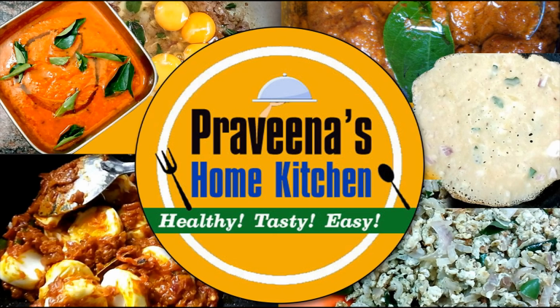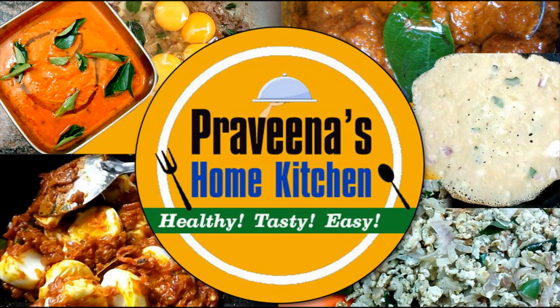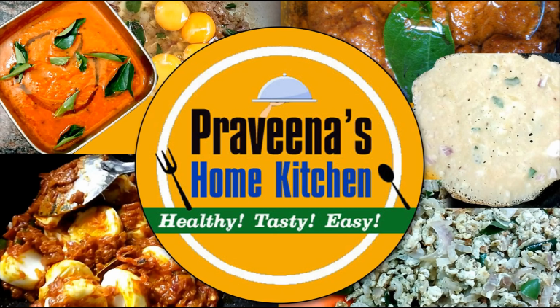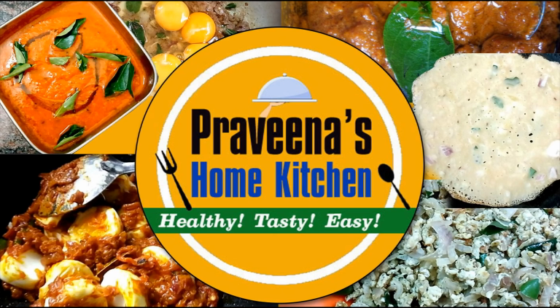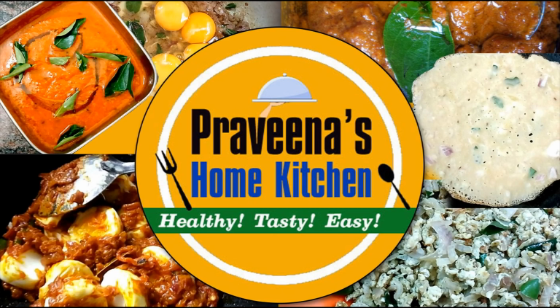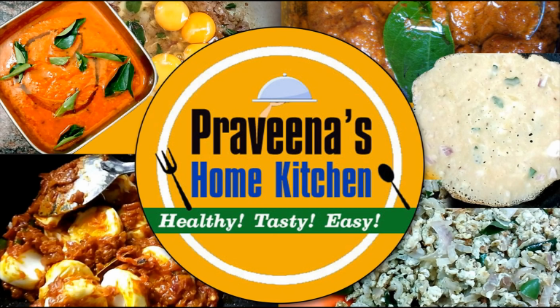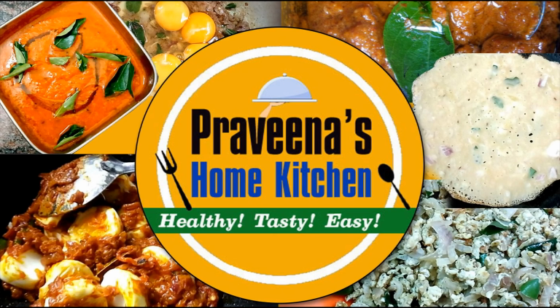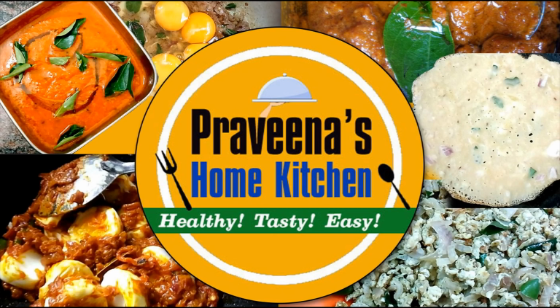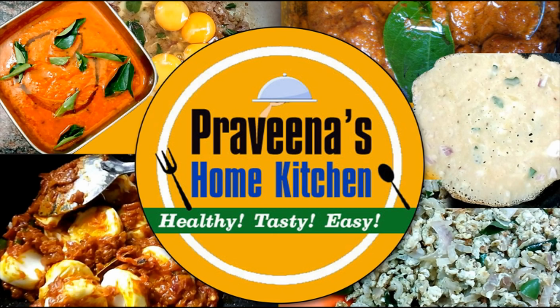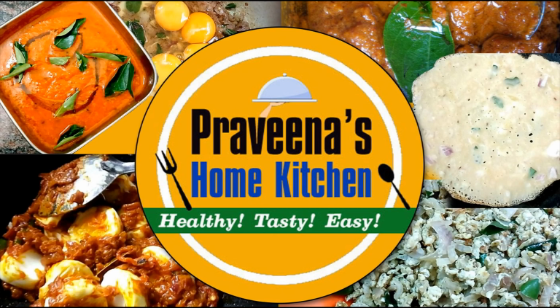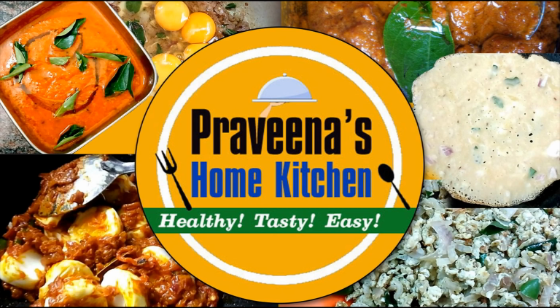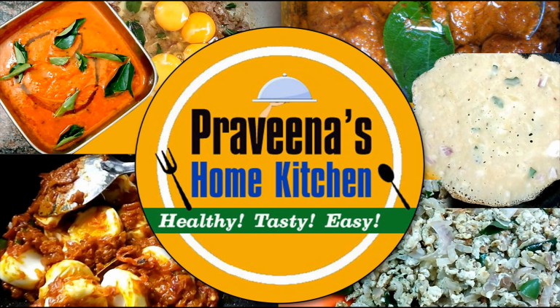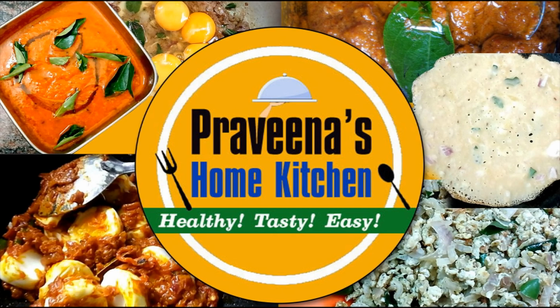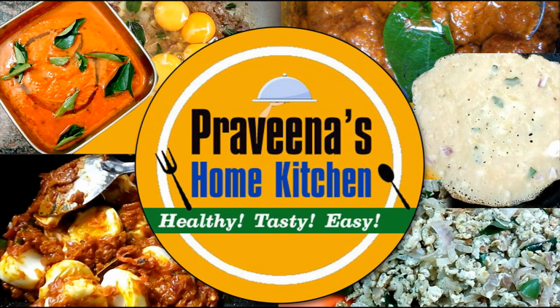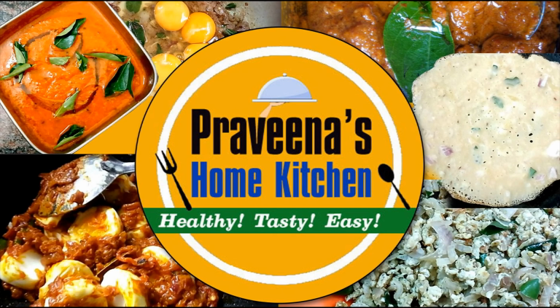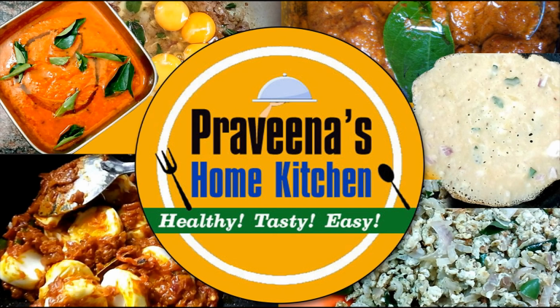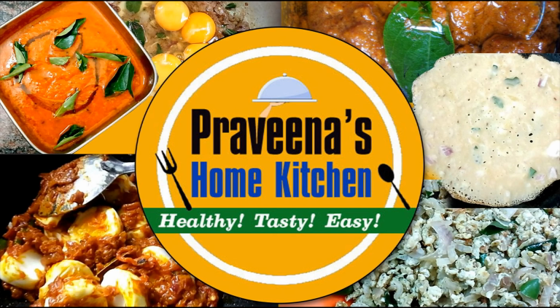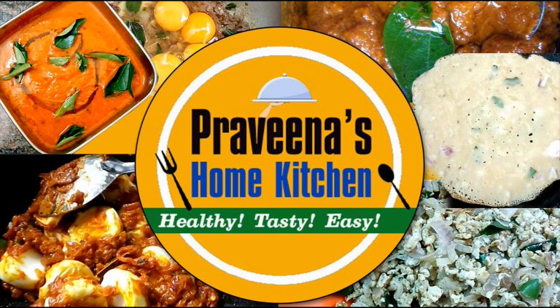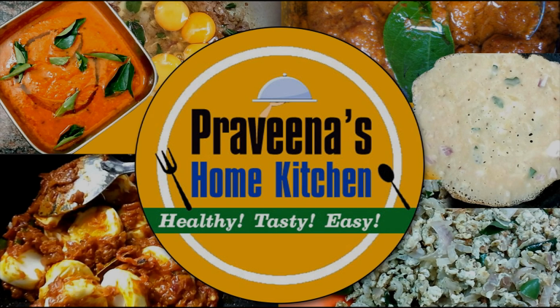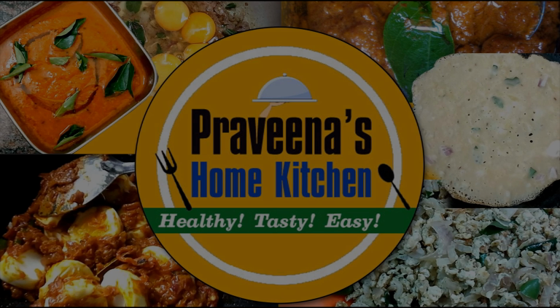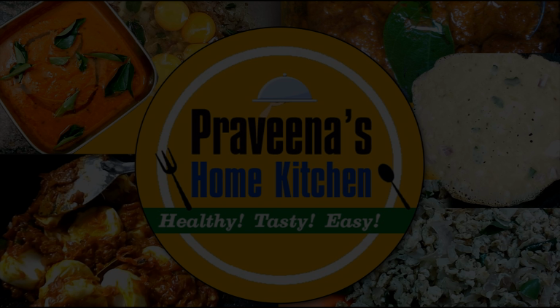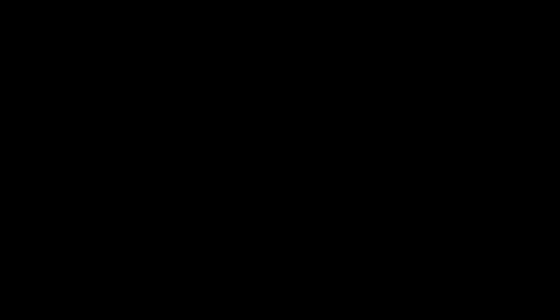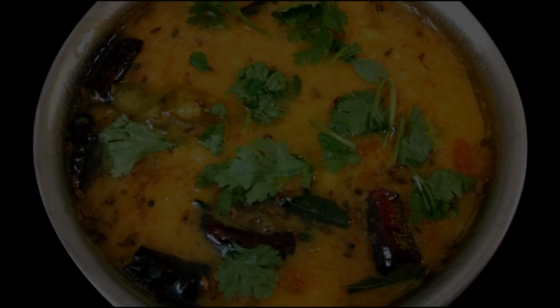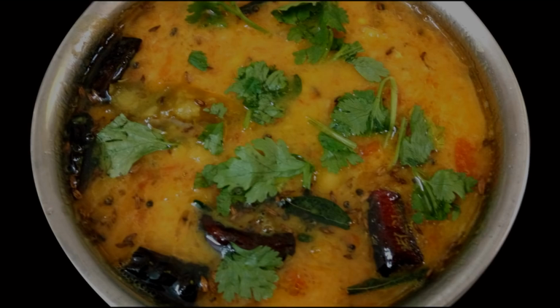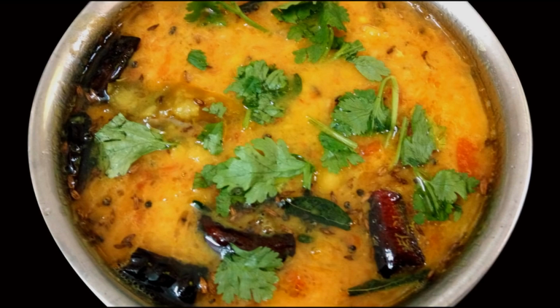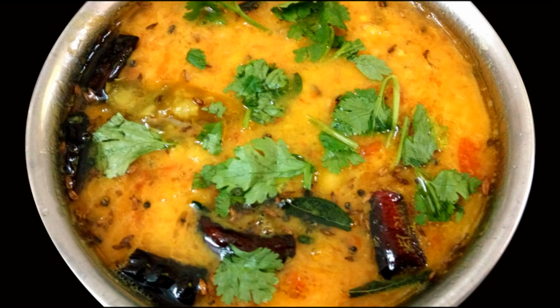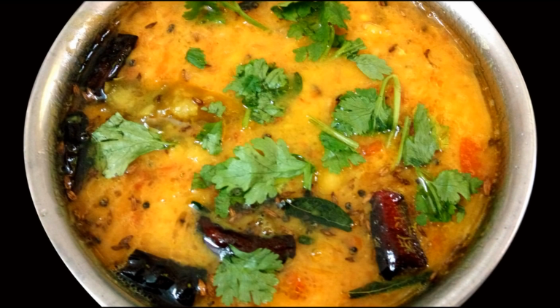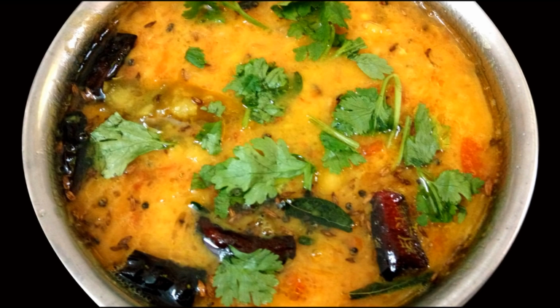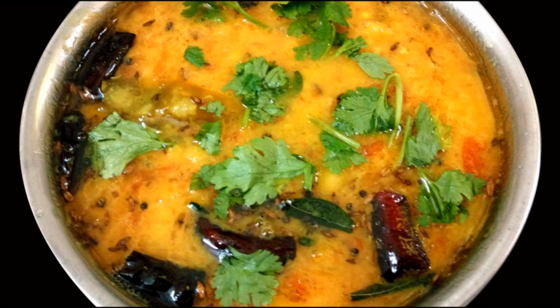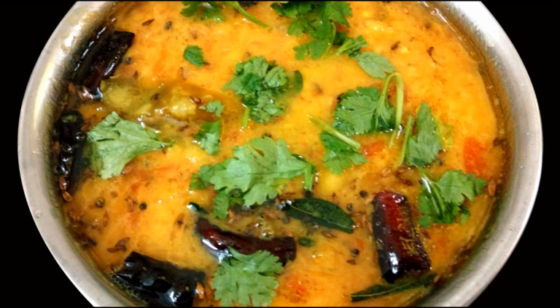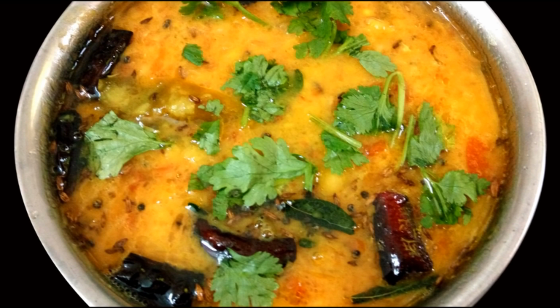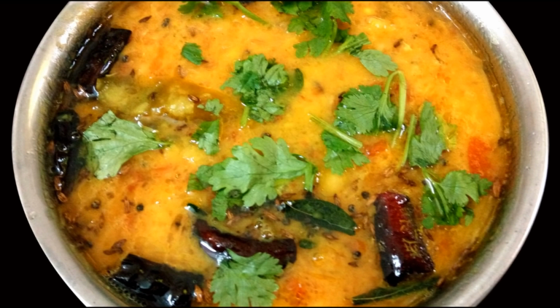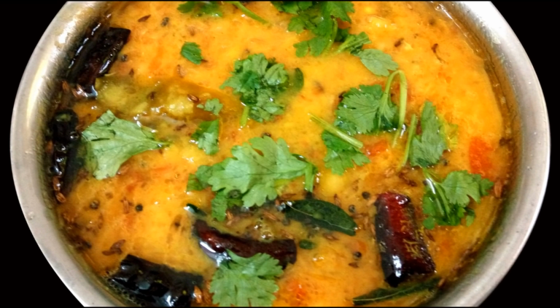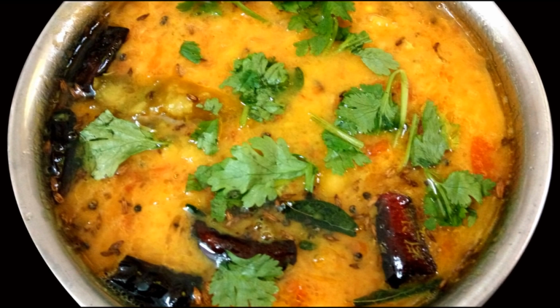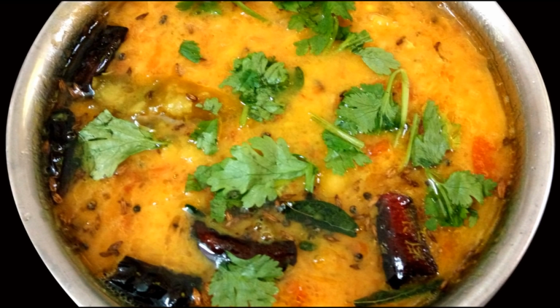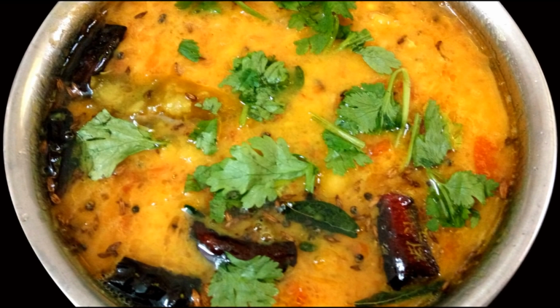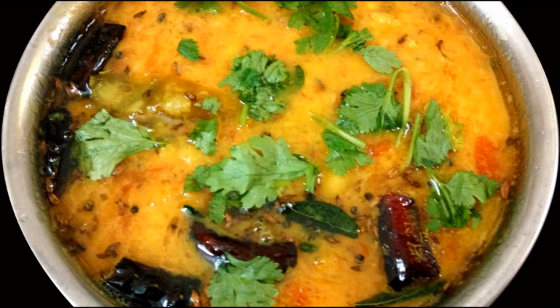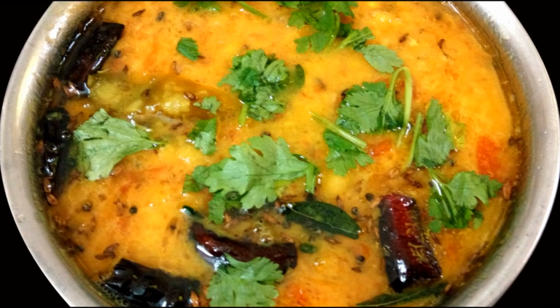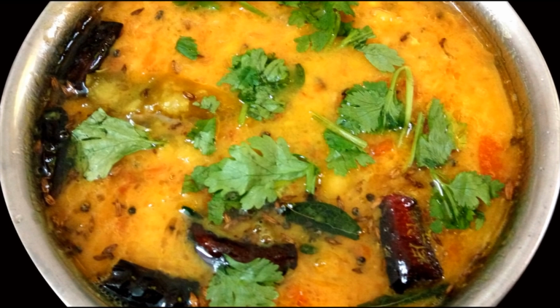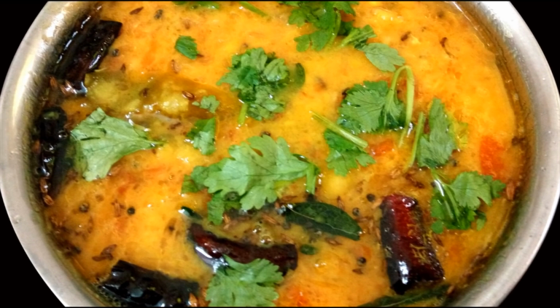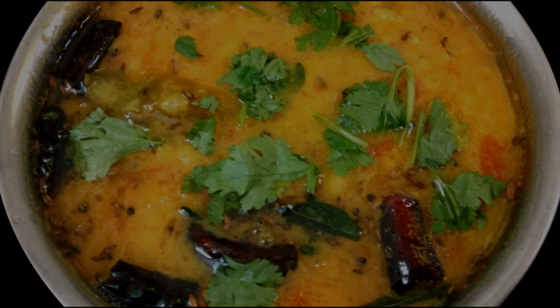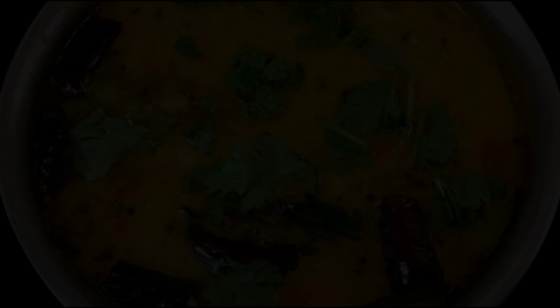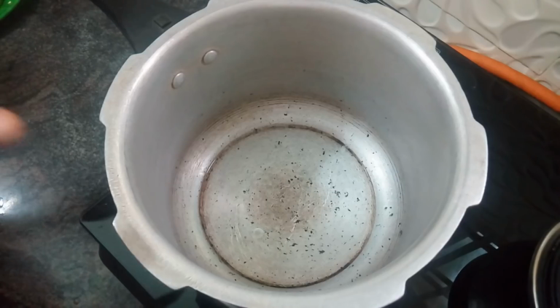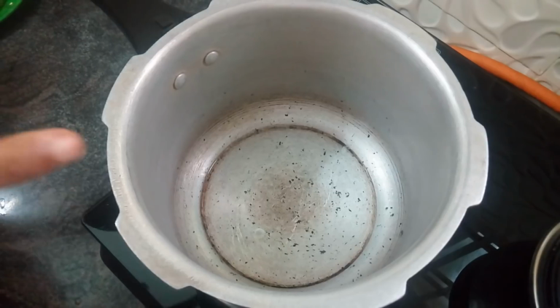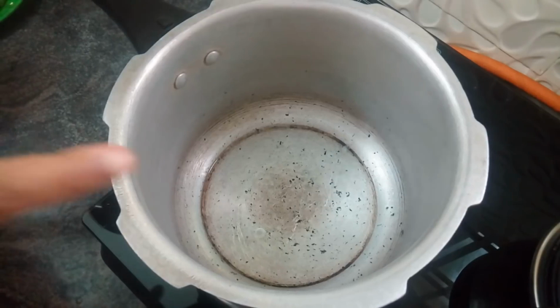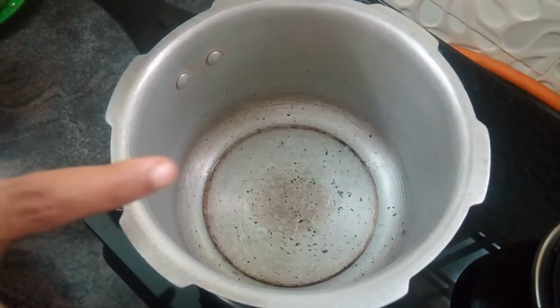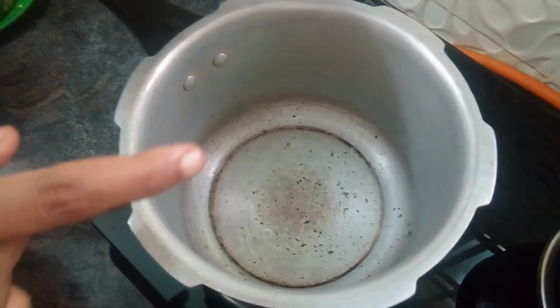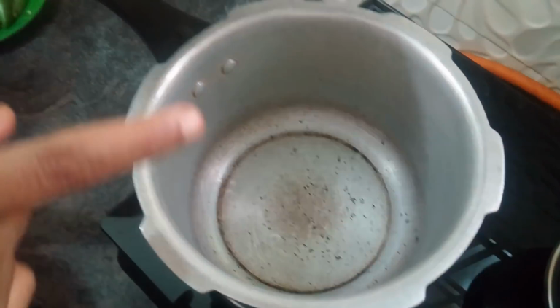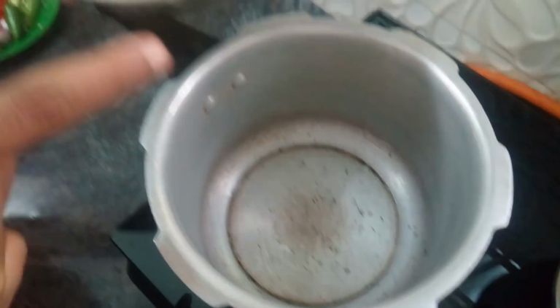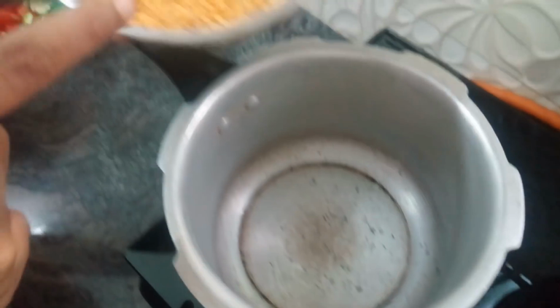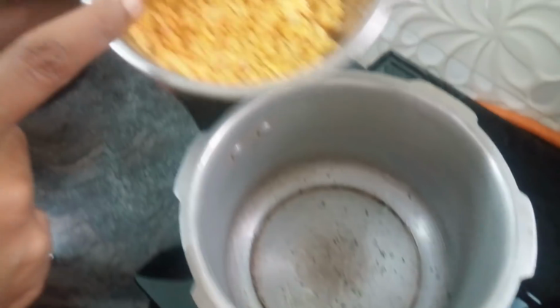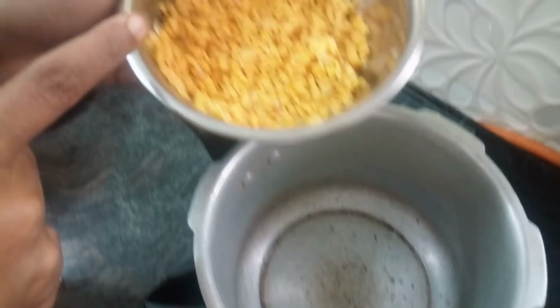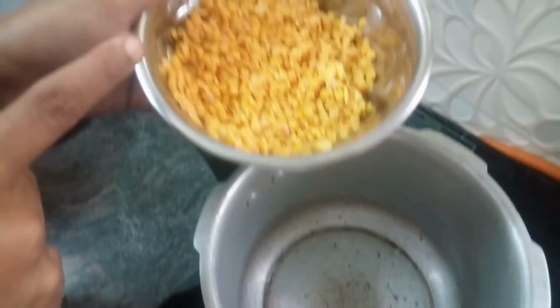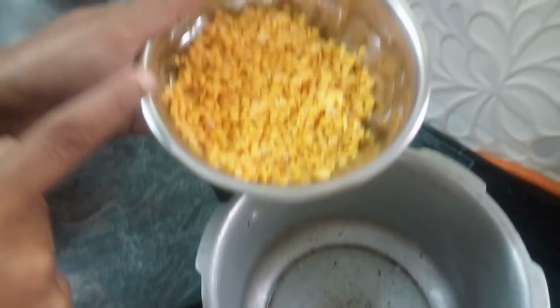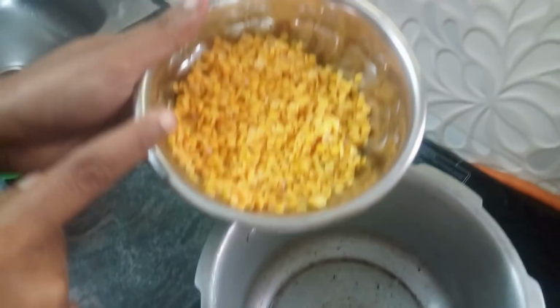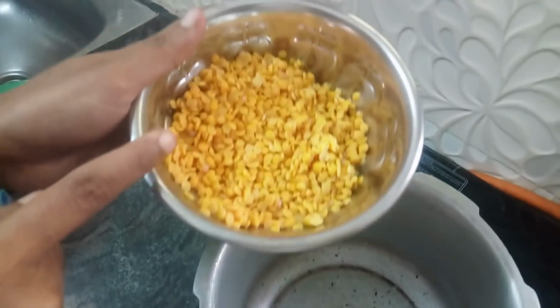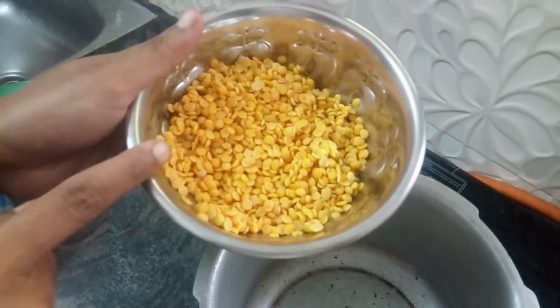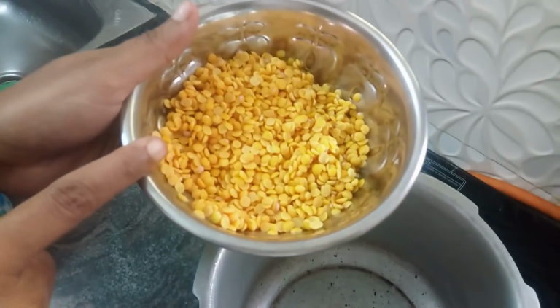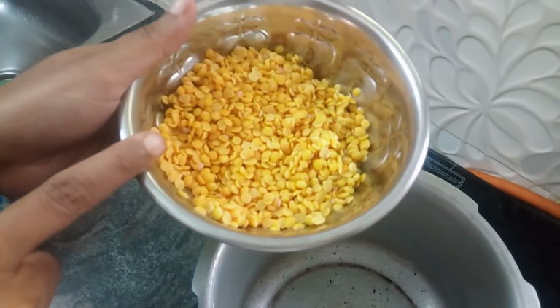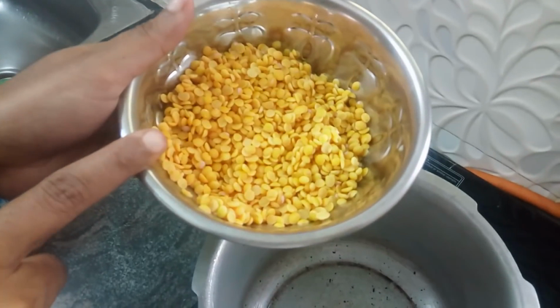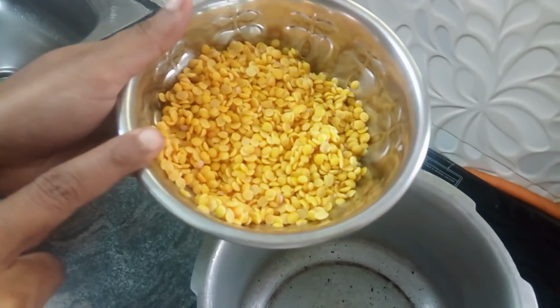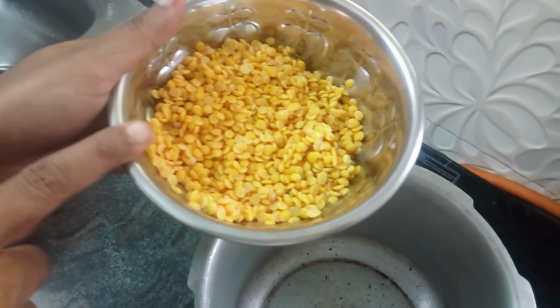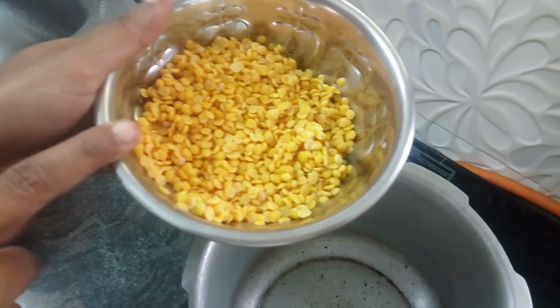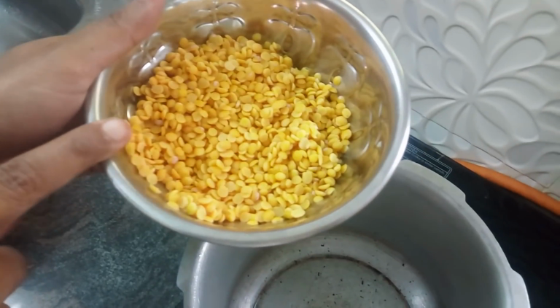Welcome to Praveenashwam Kitchen. How do you eat a Thakali? I will wash the food in the cooker with 30 grams of Thakali.